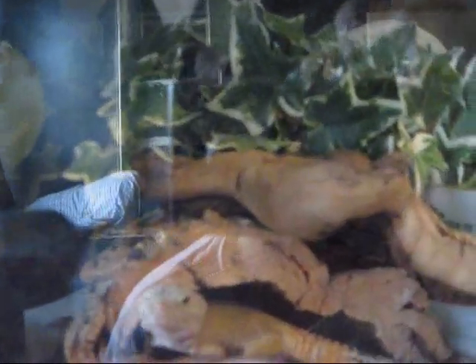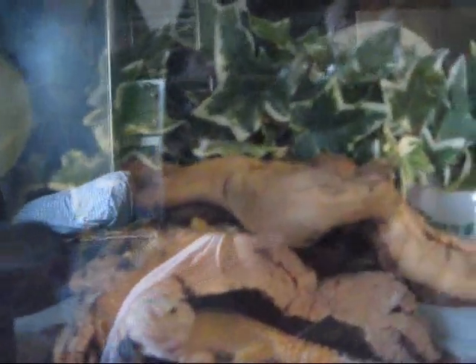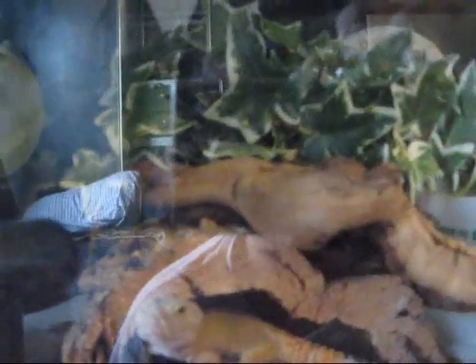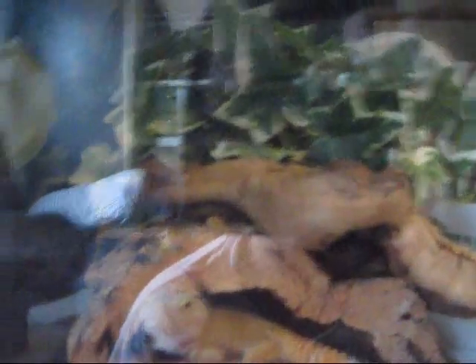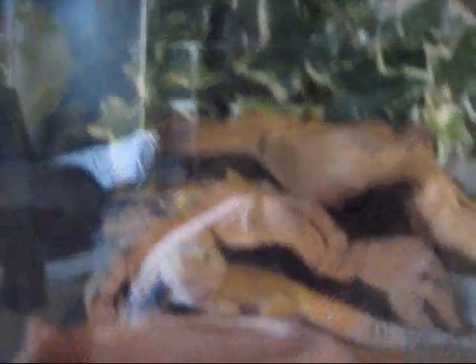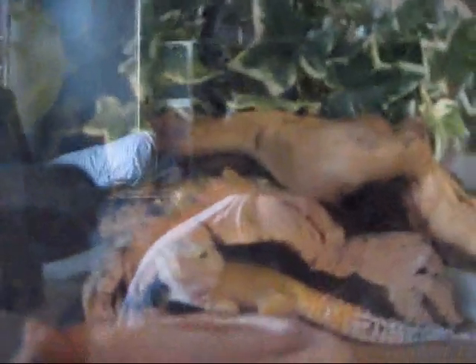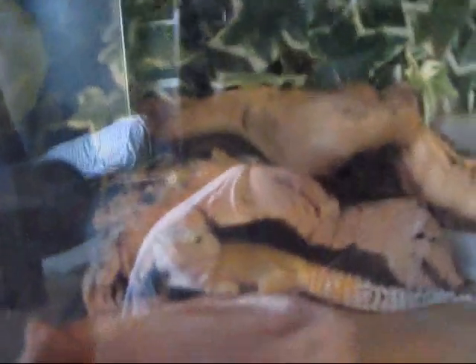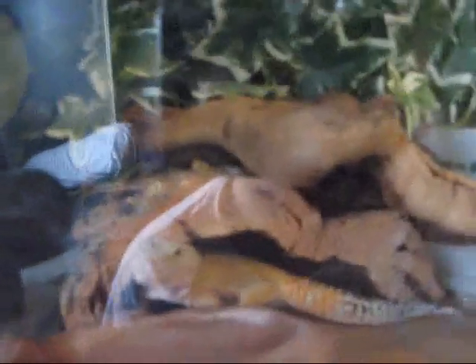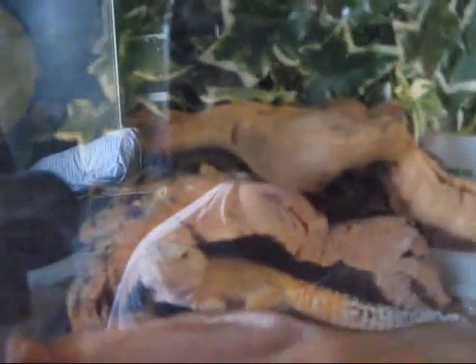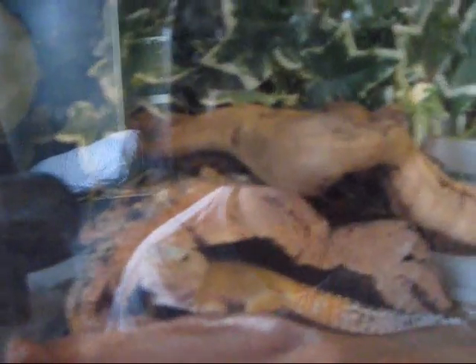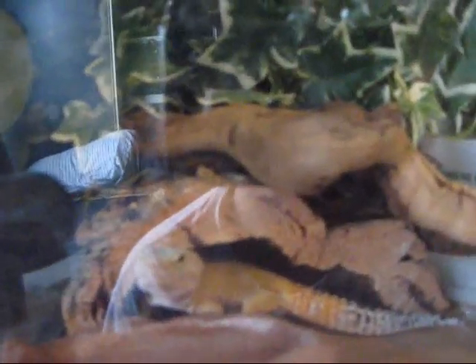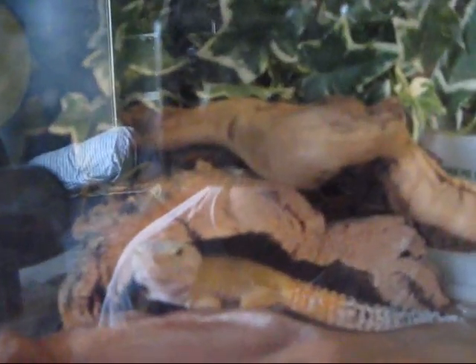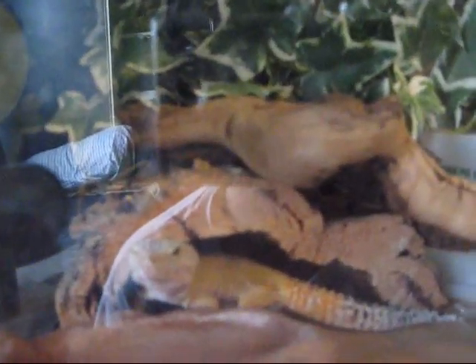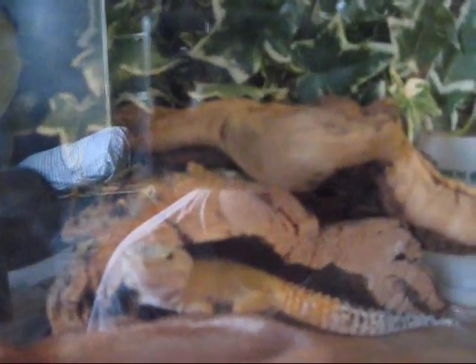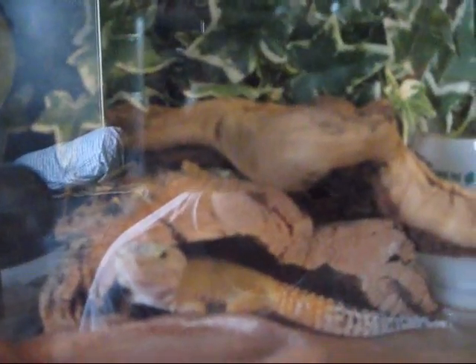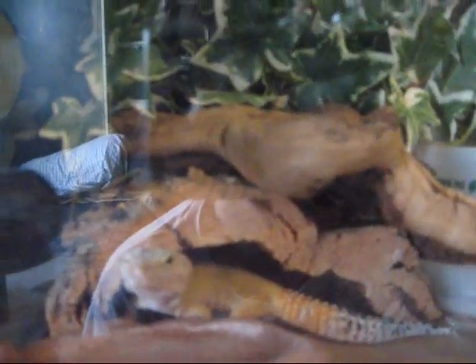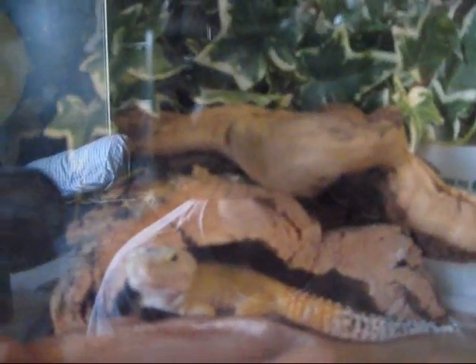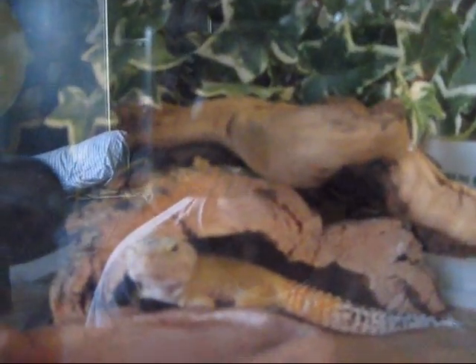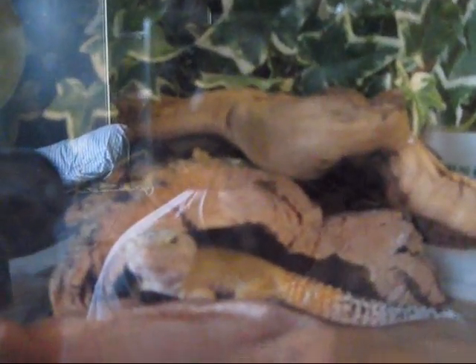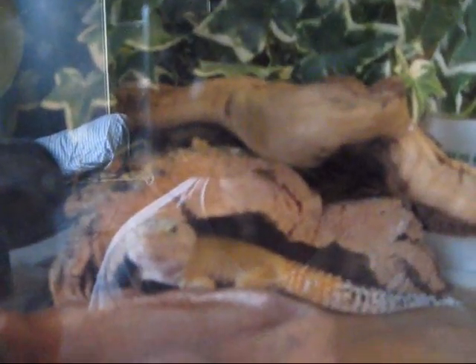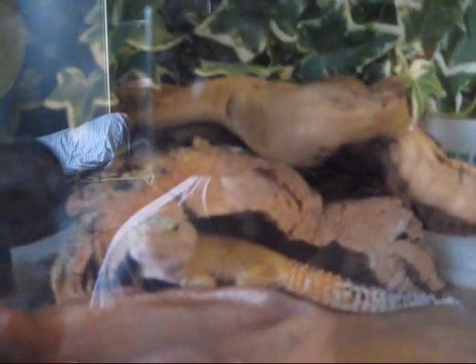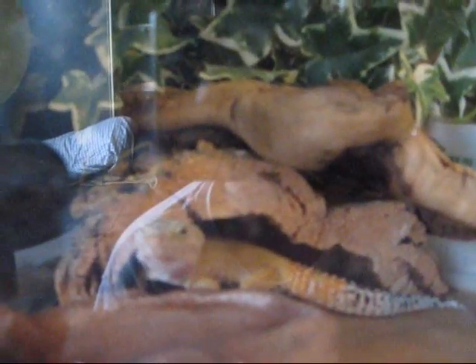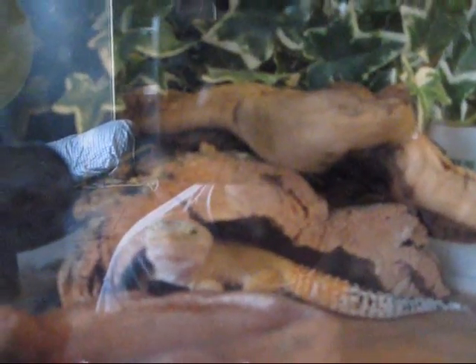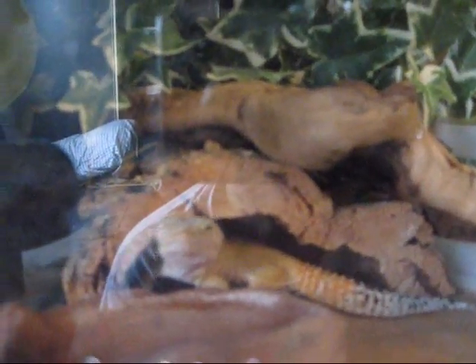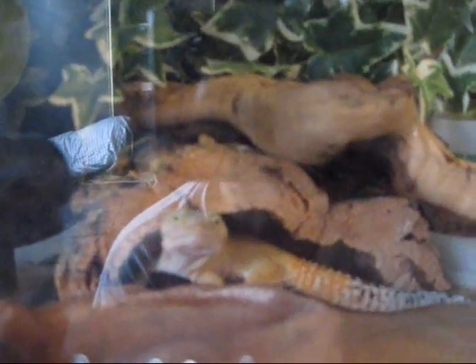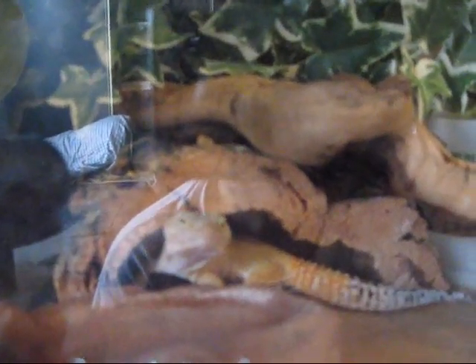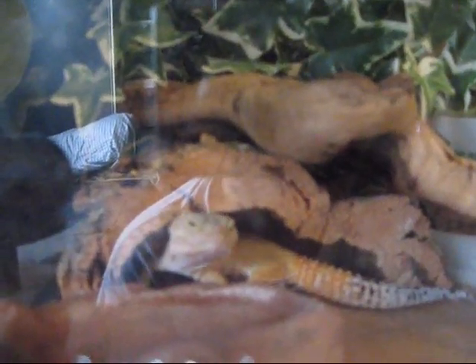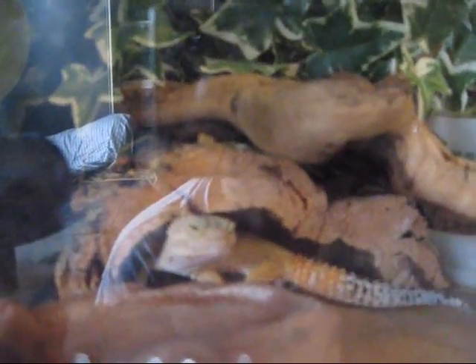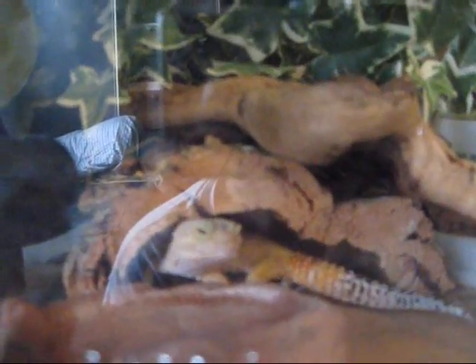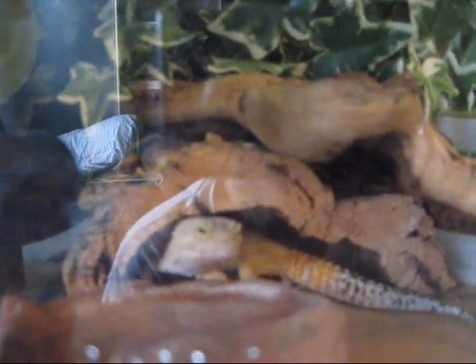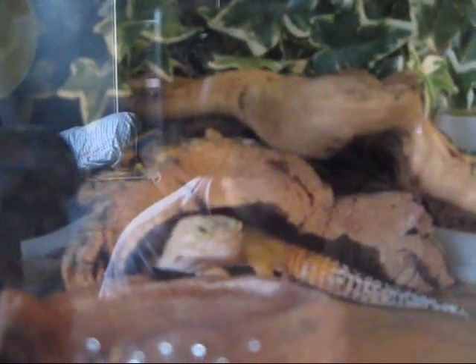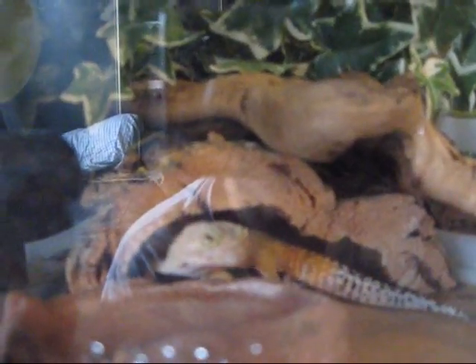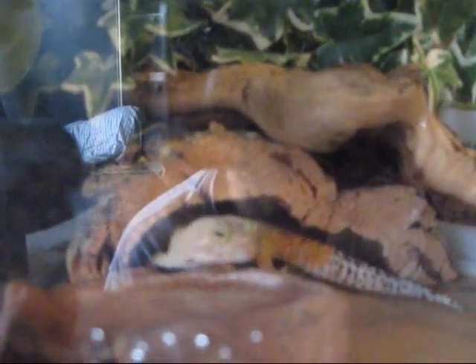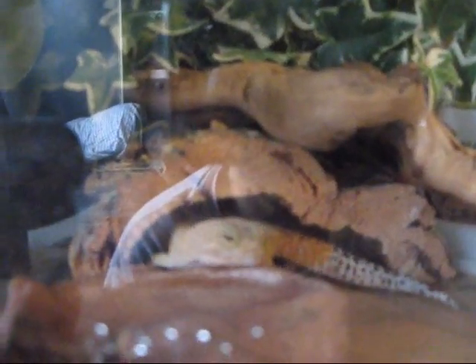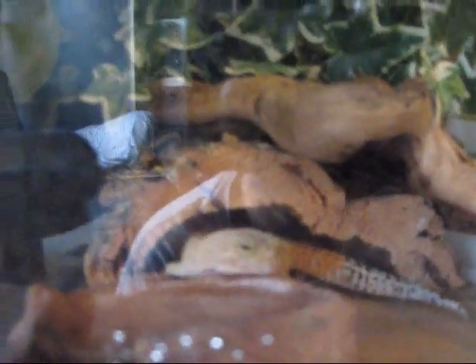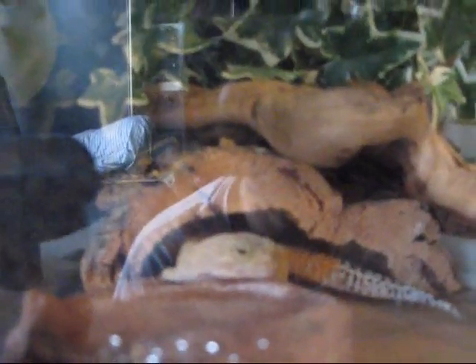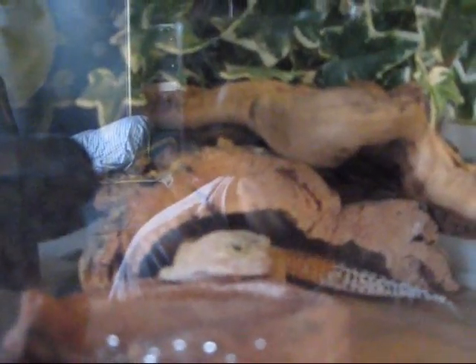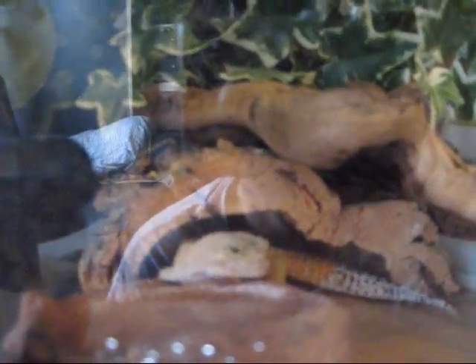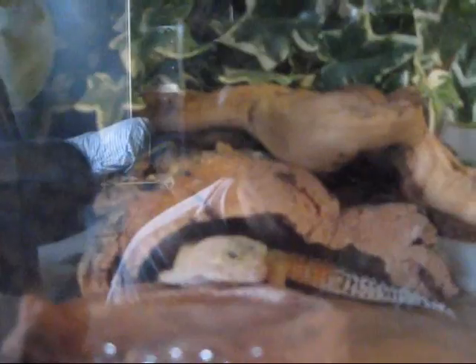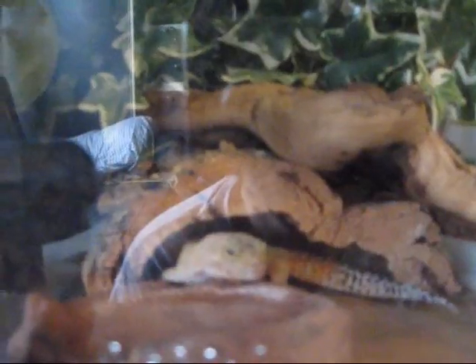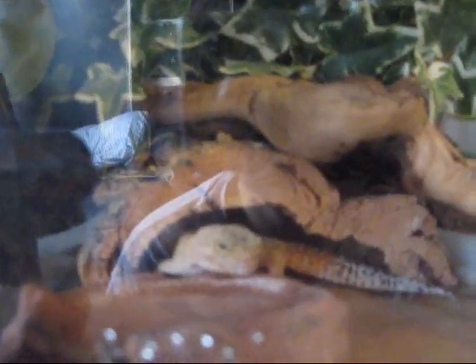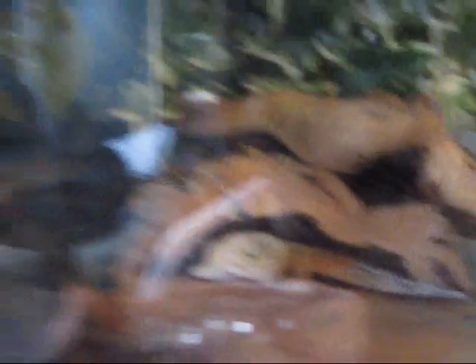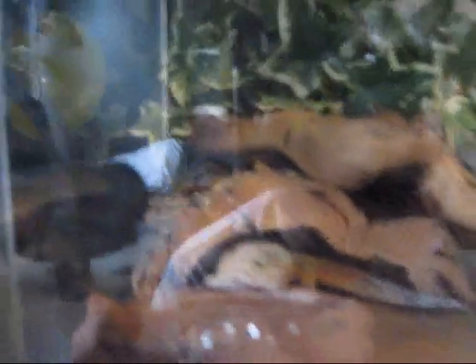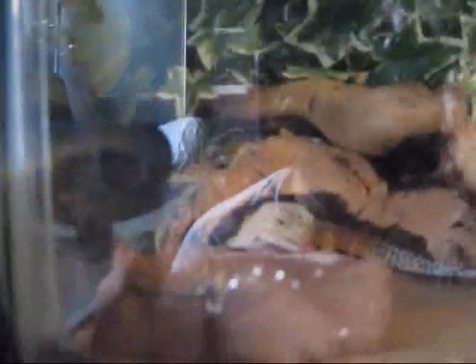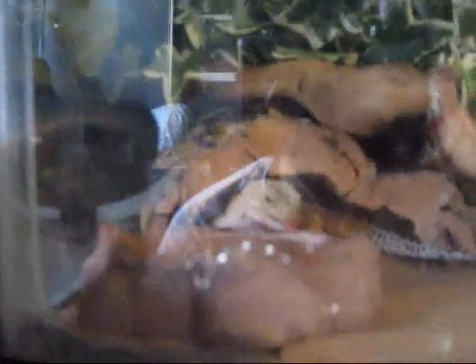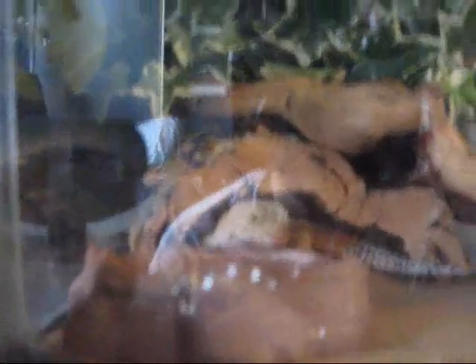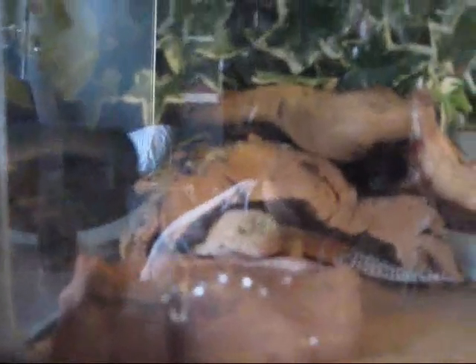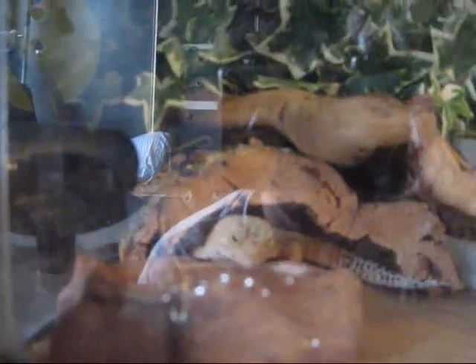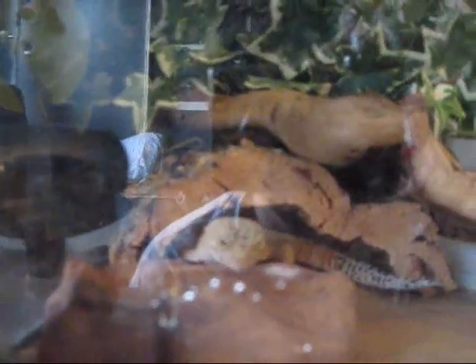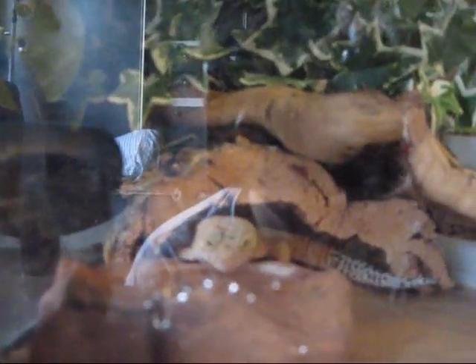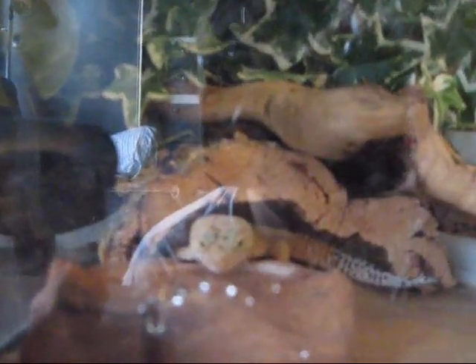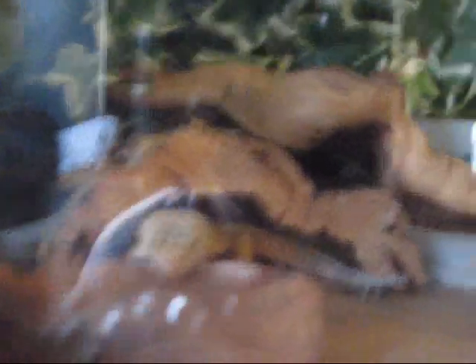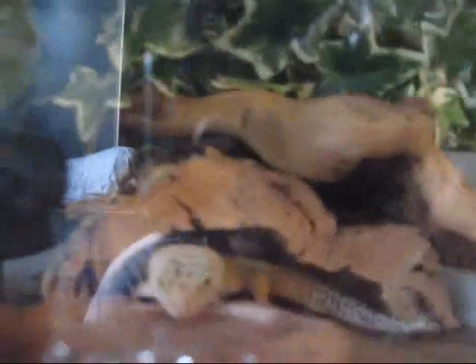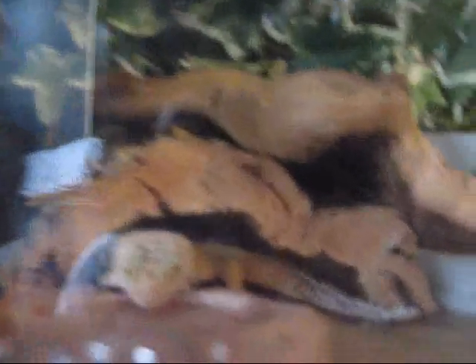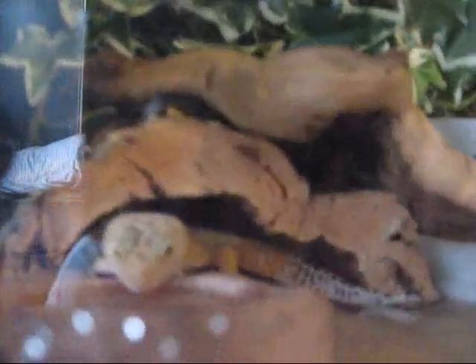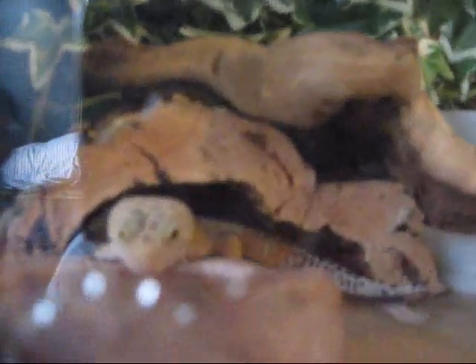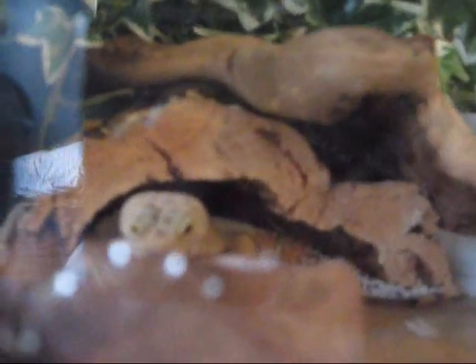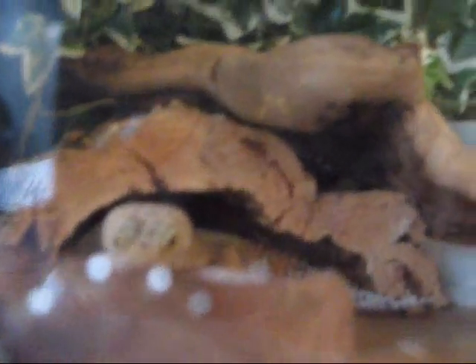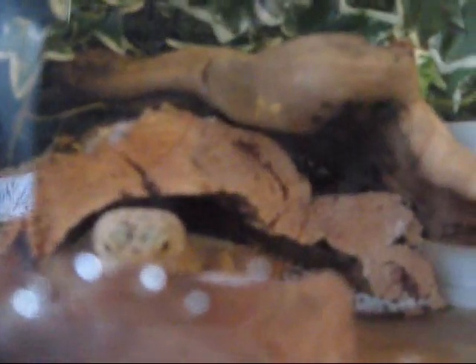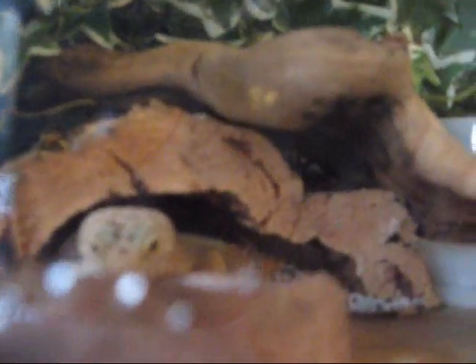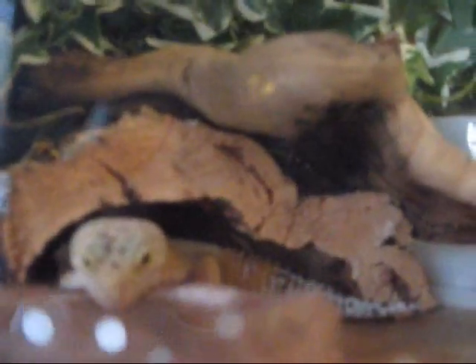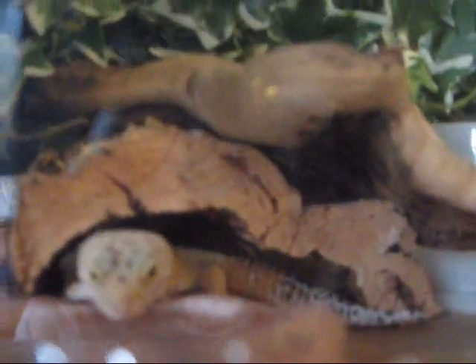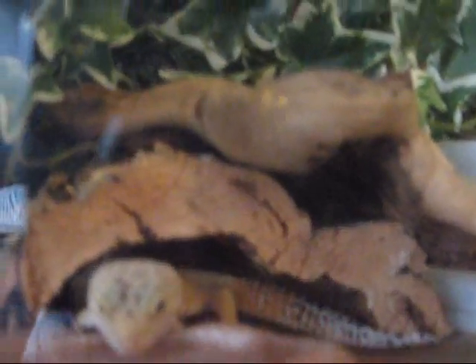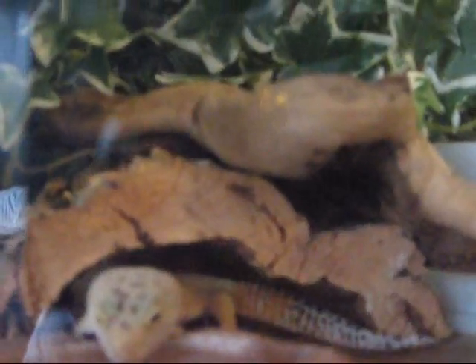I just redid his cage, which I probably shouldn't have done quite yet. I probably should have waited until he was done eating.